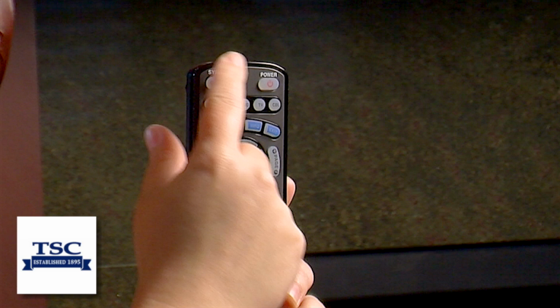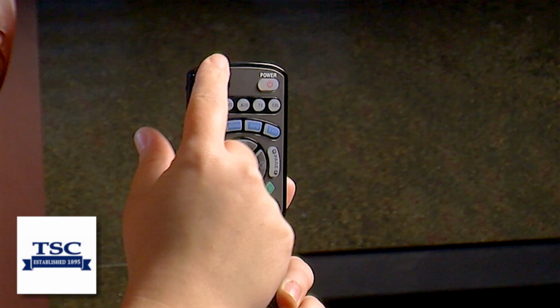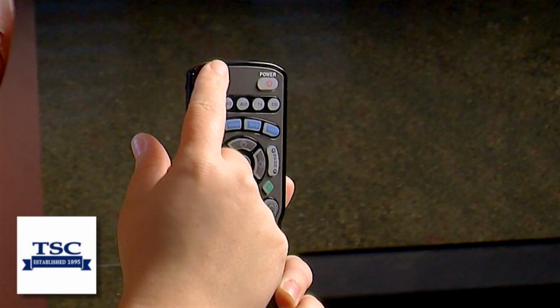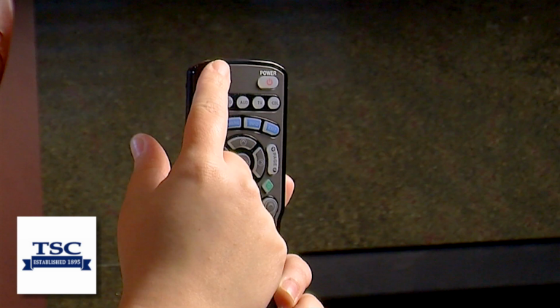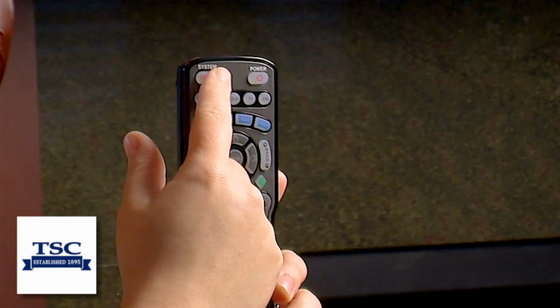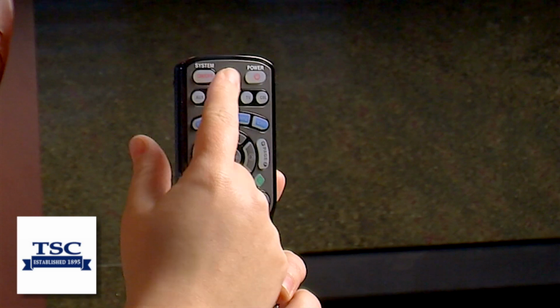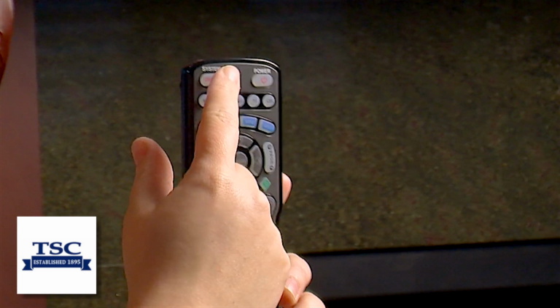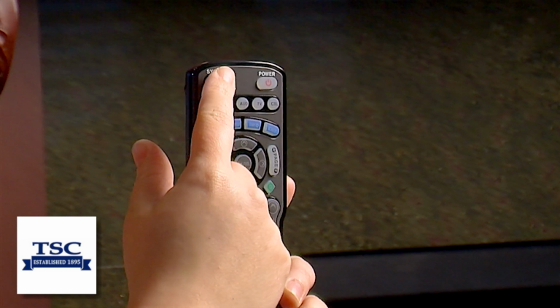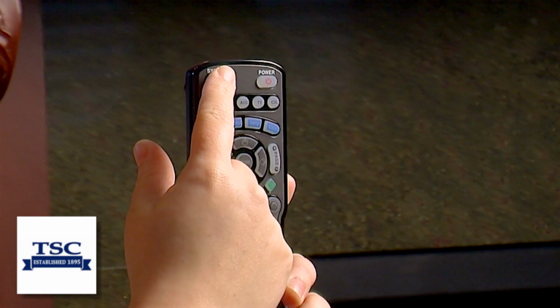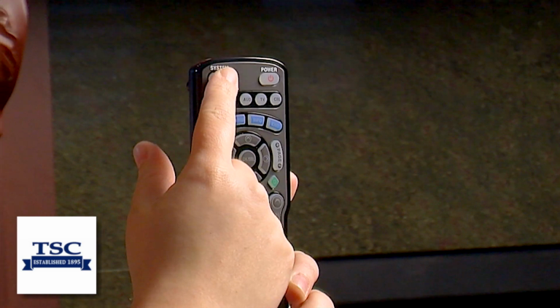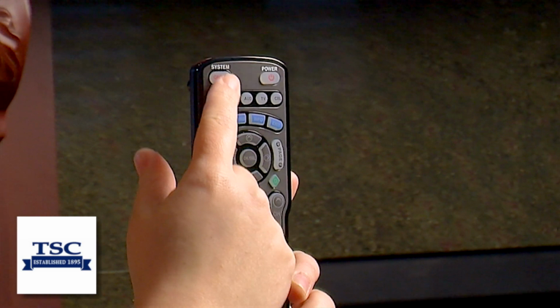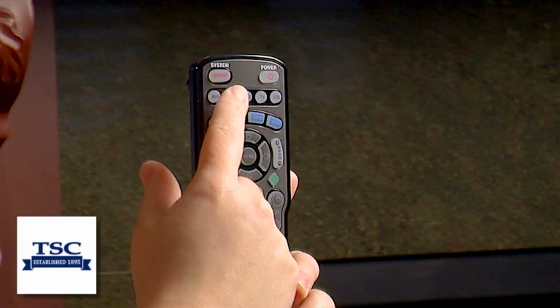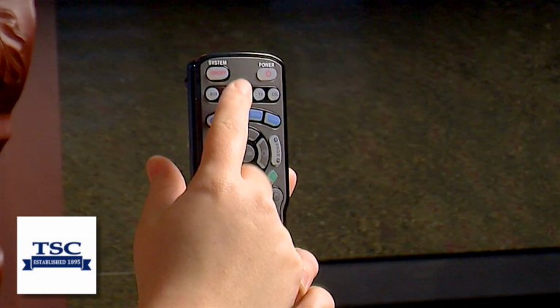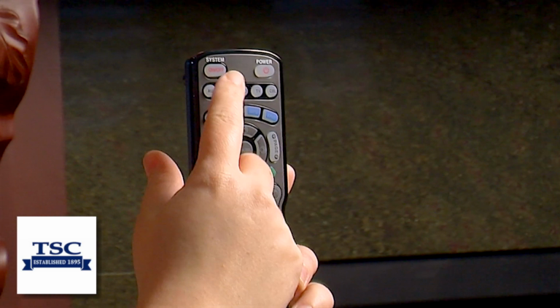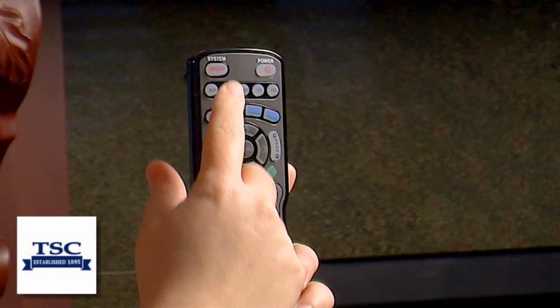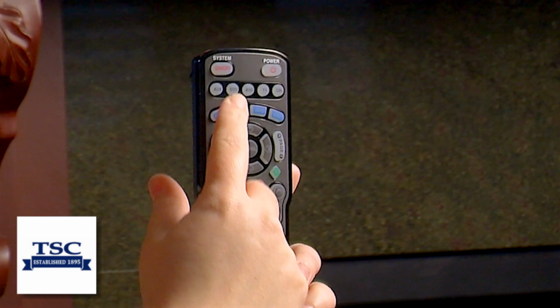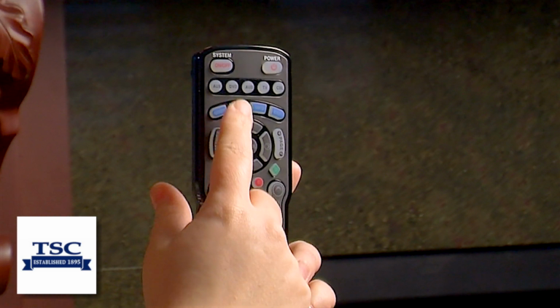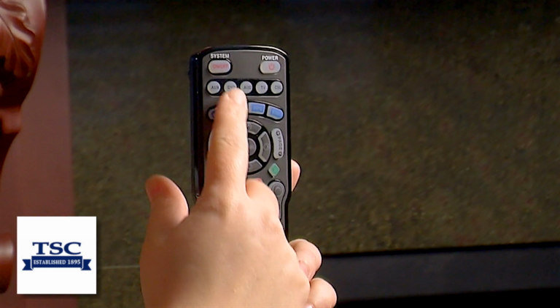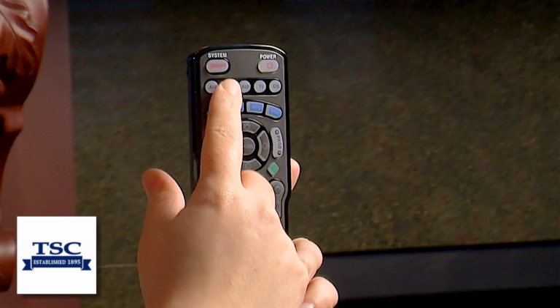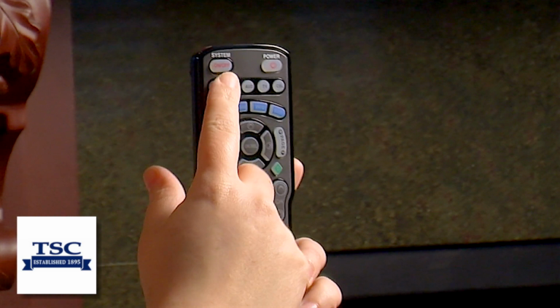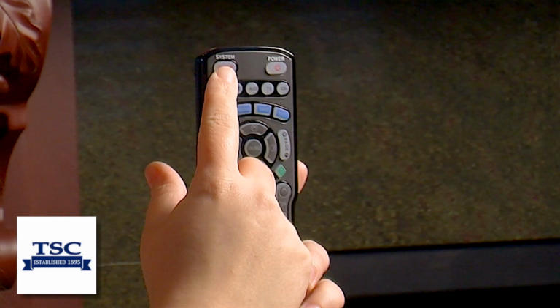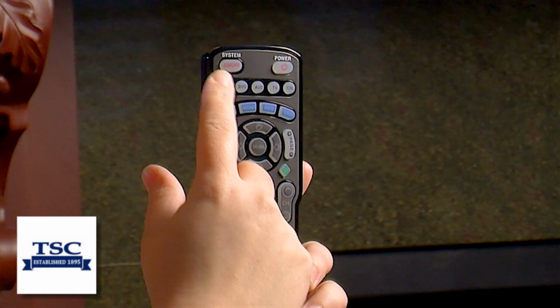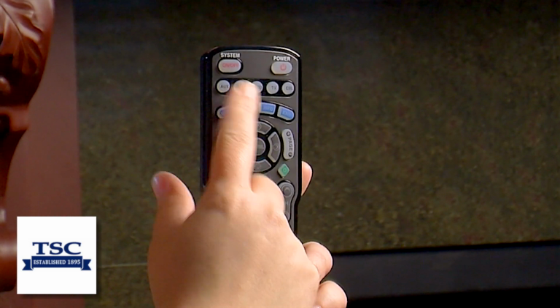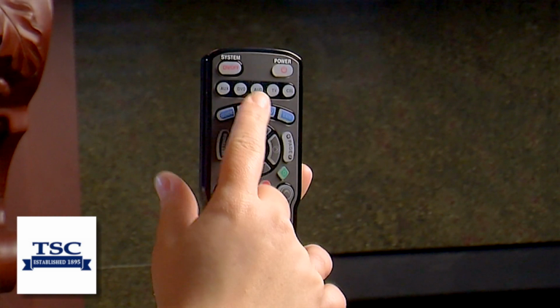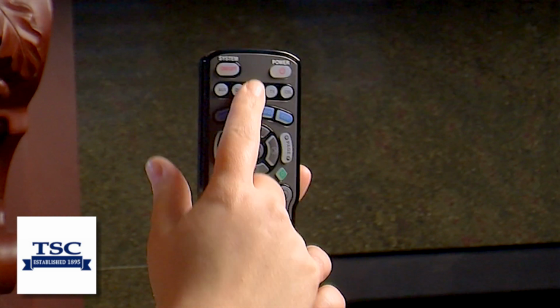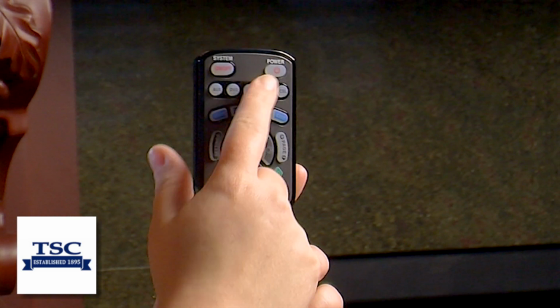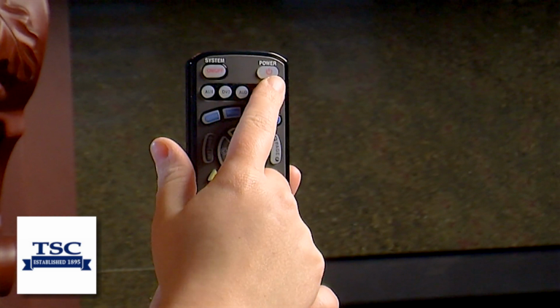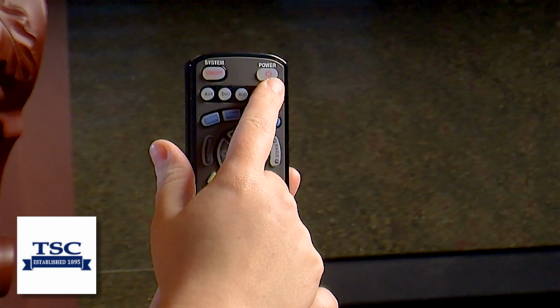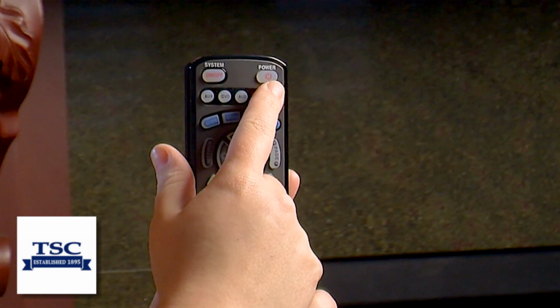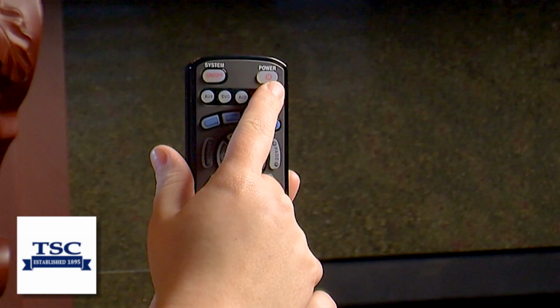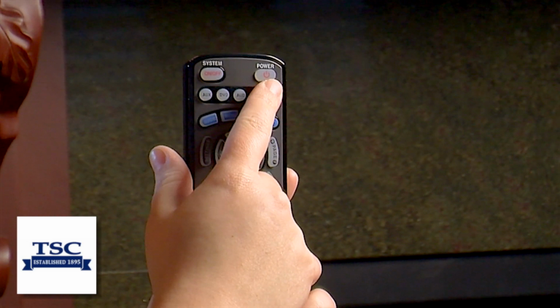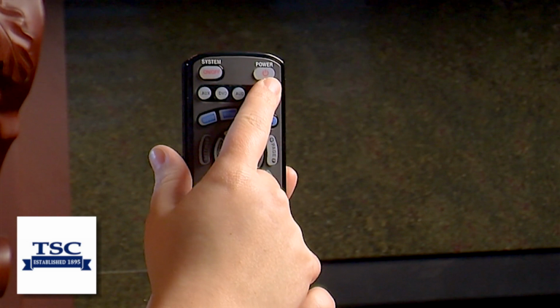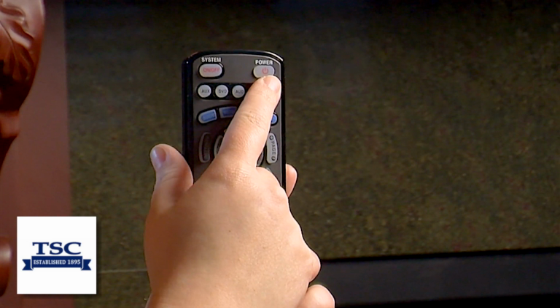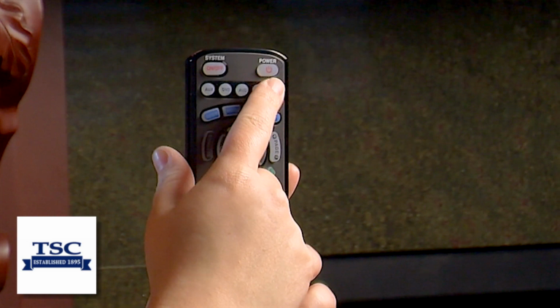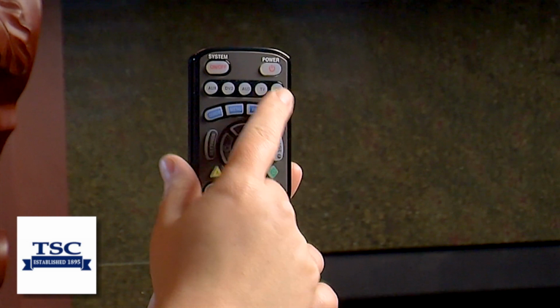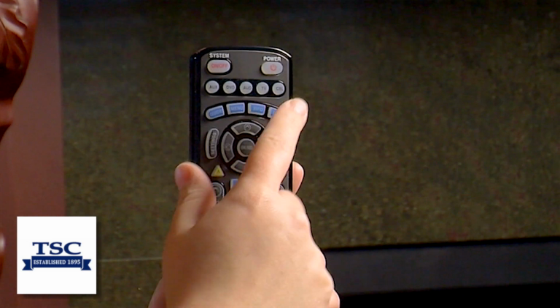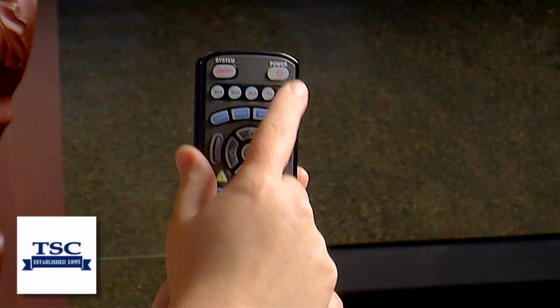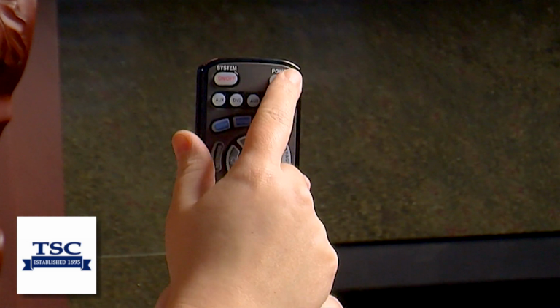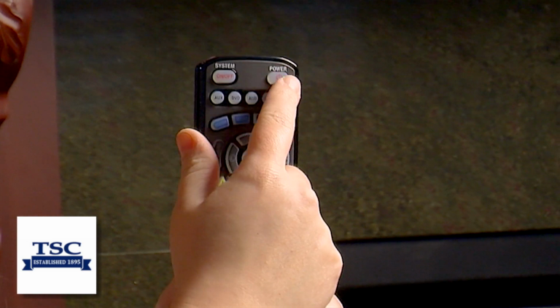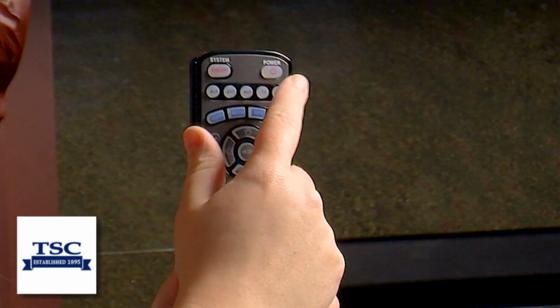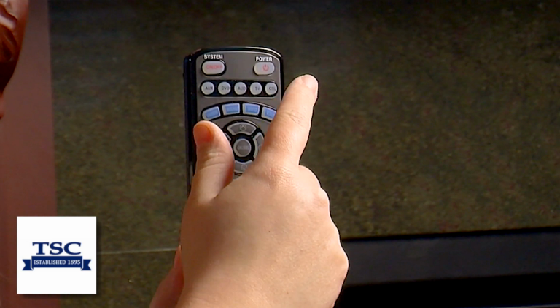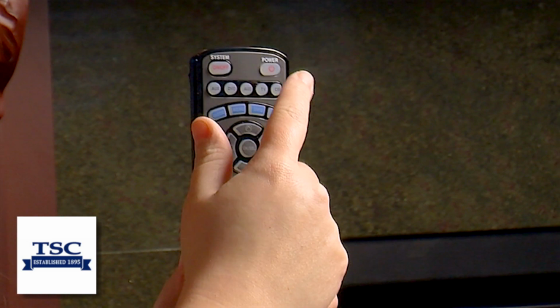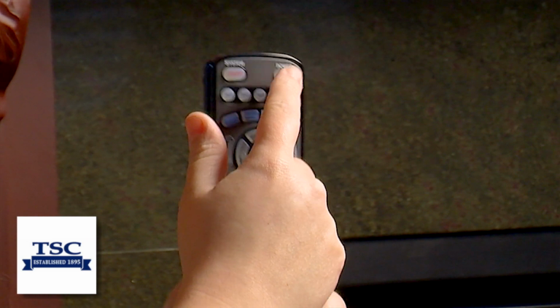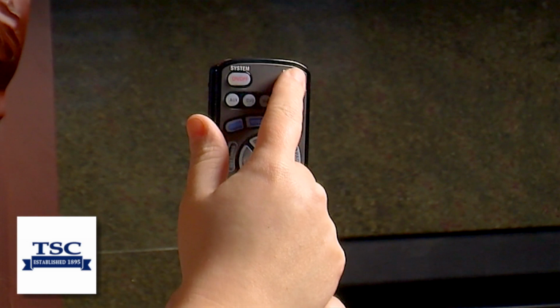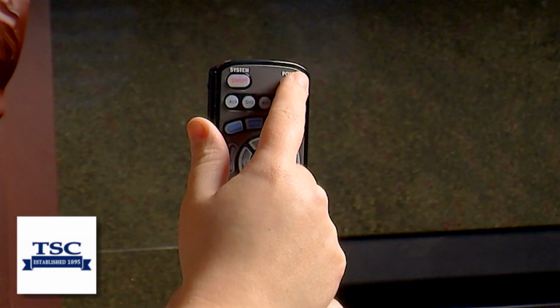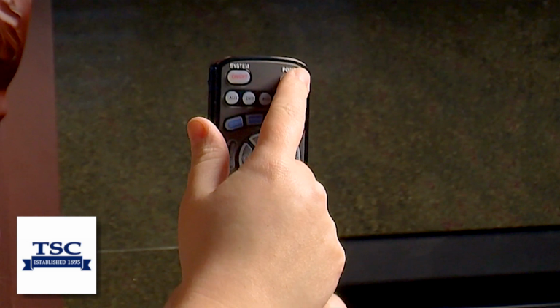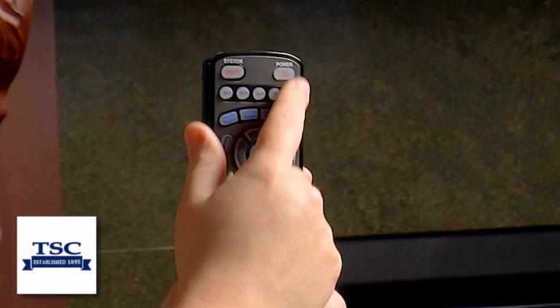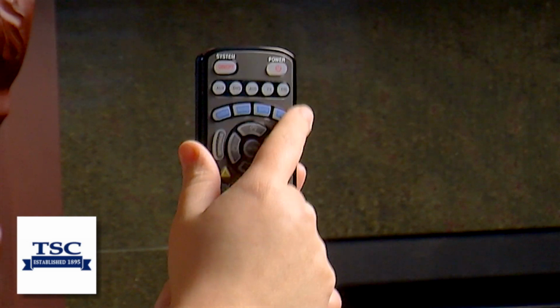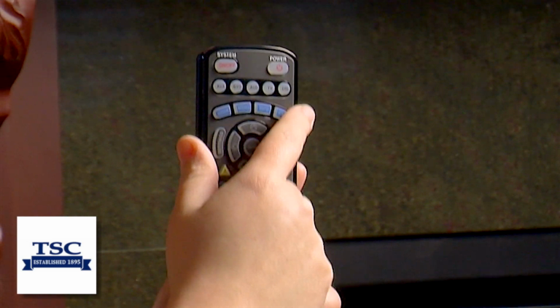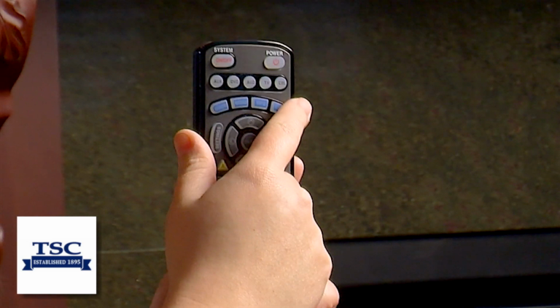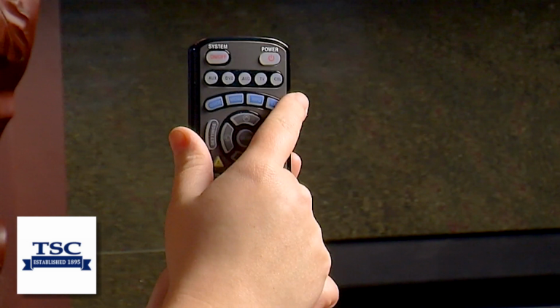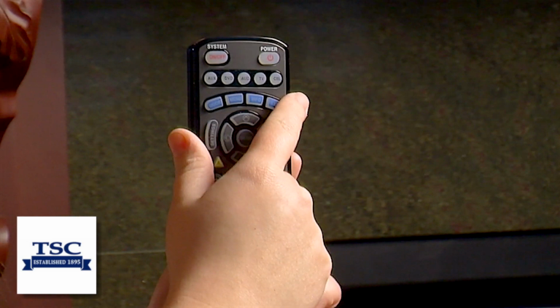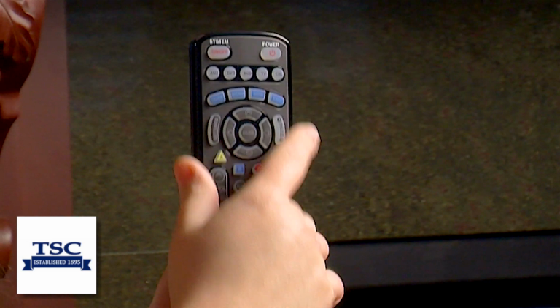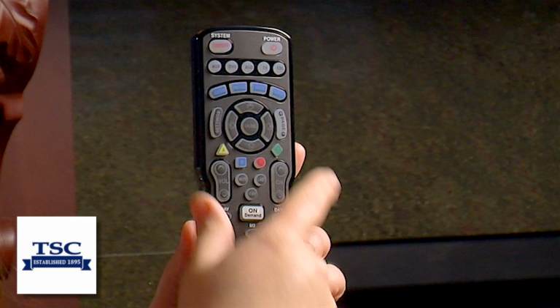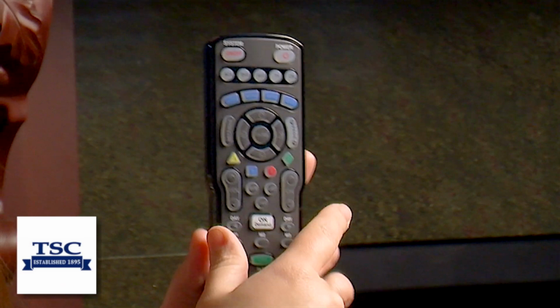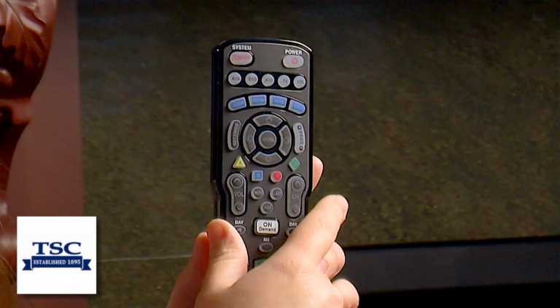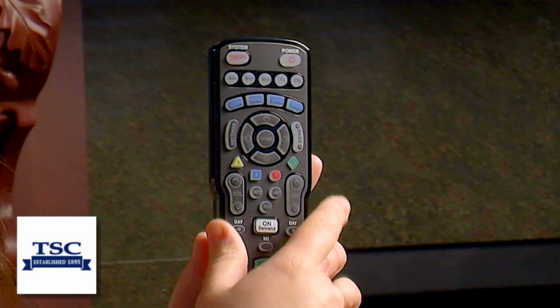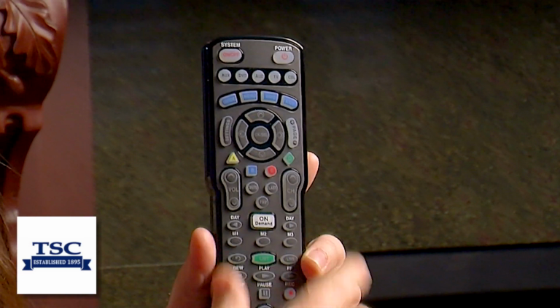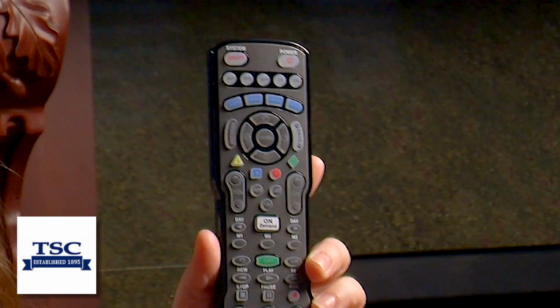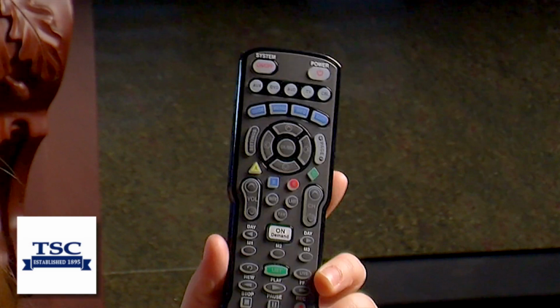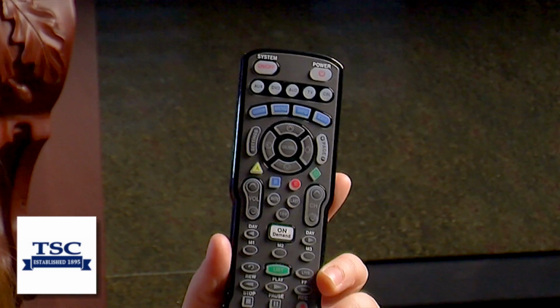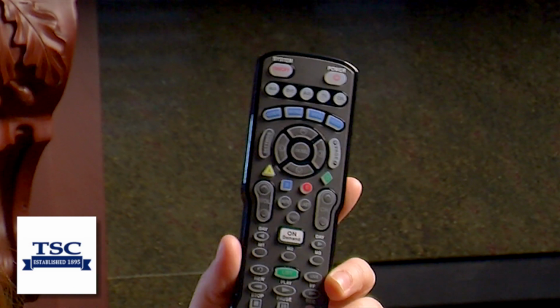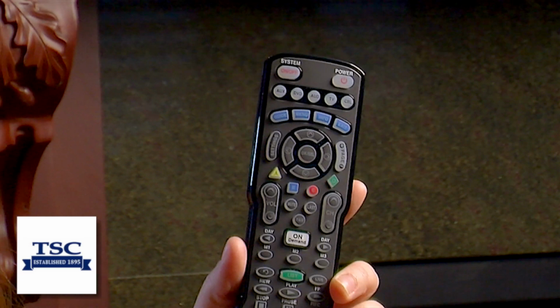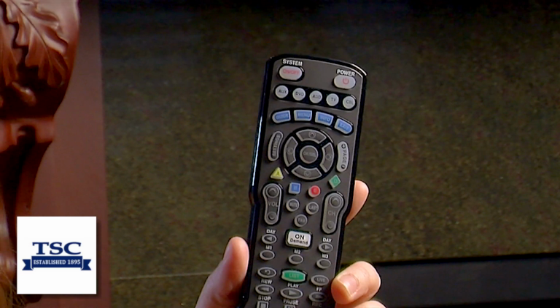If you hit the system button, it will turn off all five devices at the same time. The power button will only turn one off at a time.